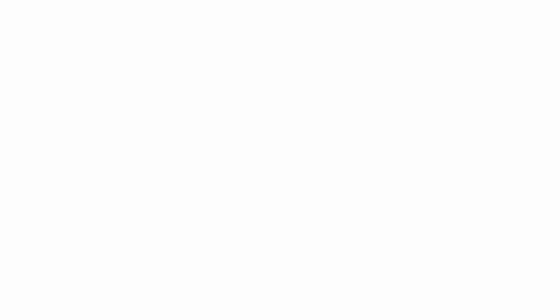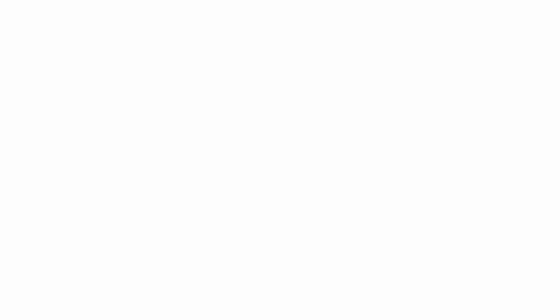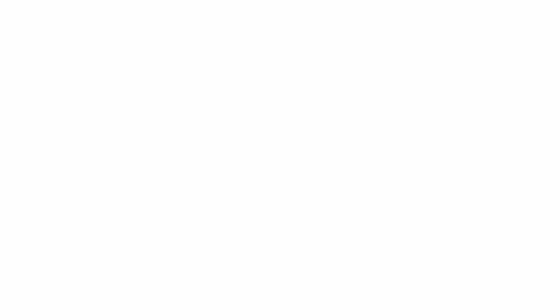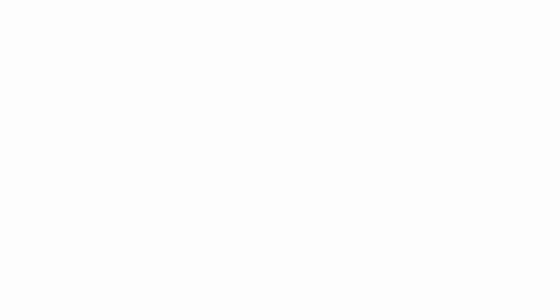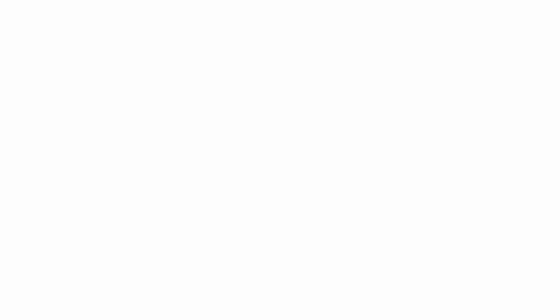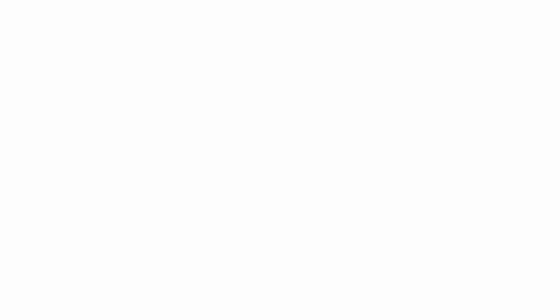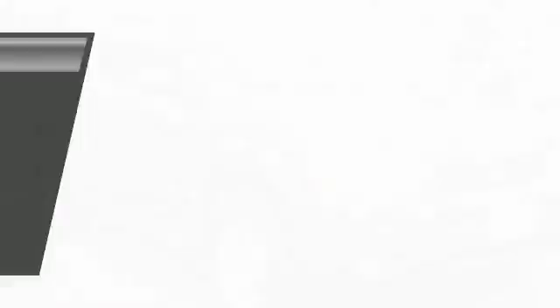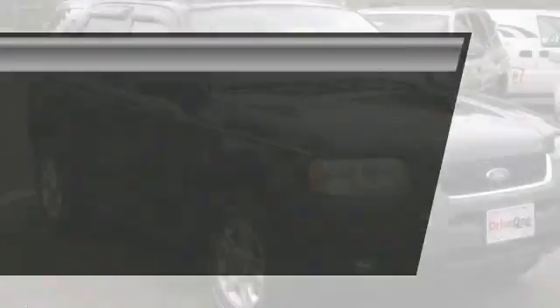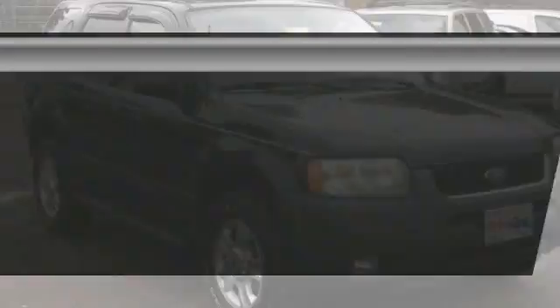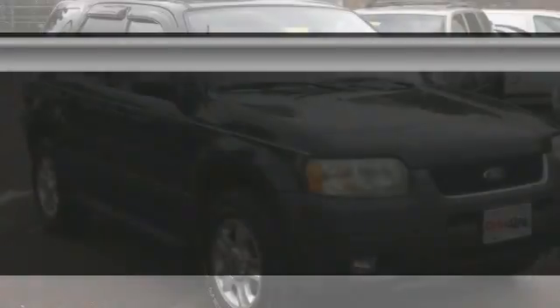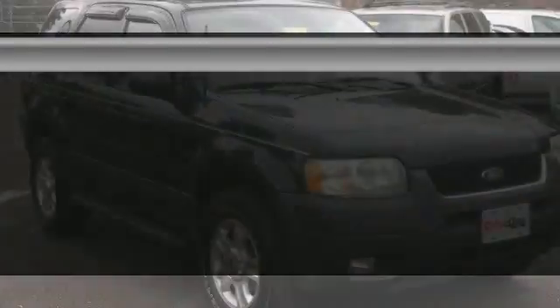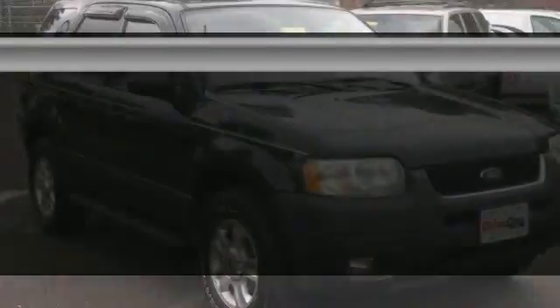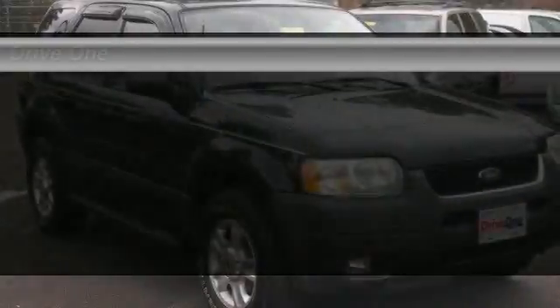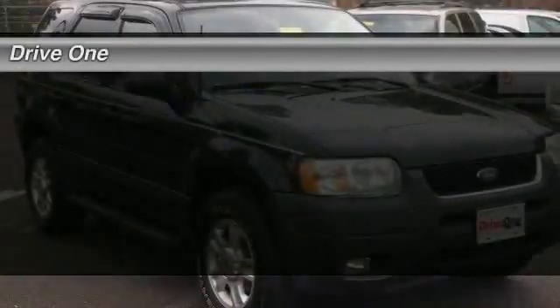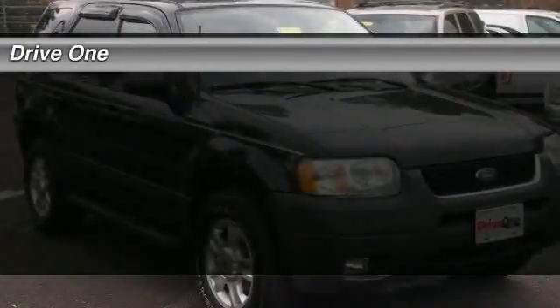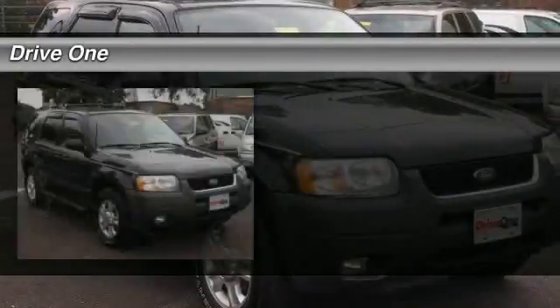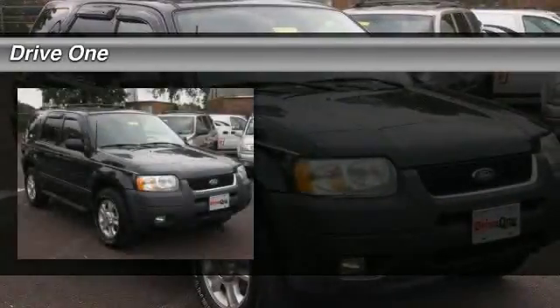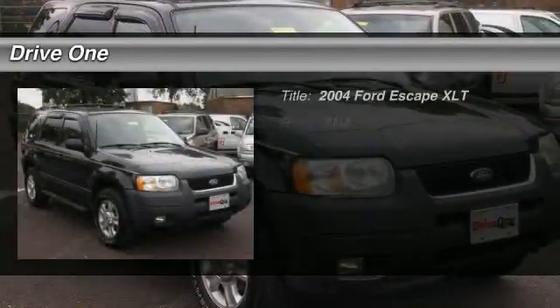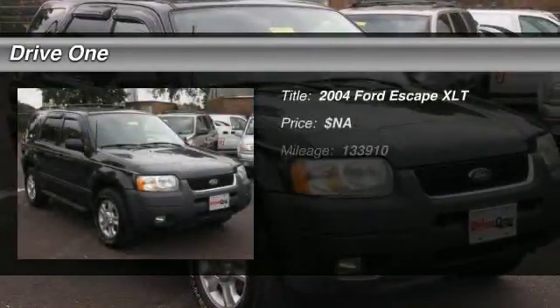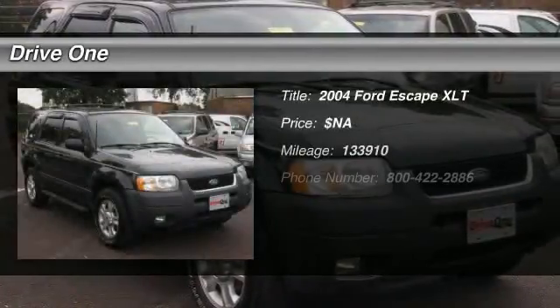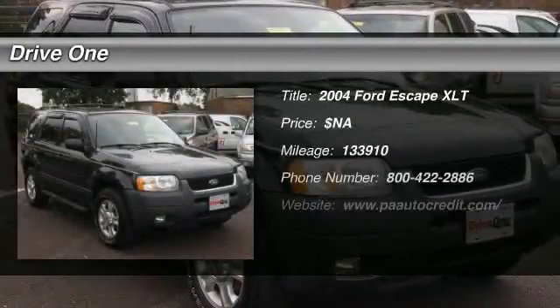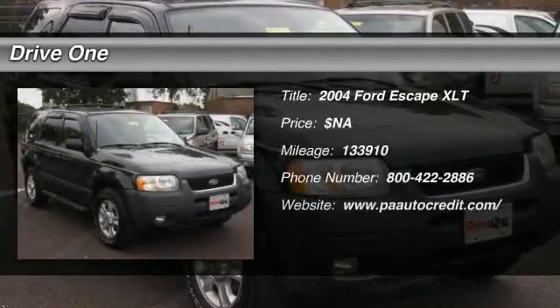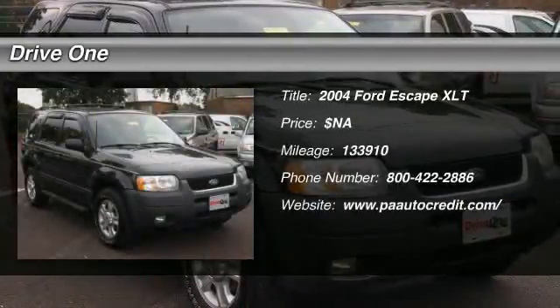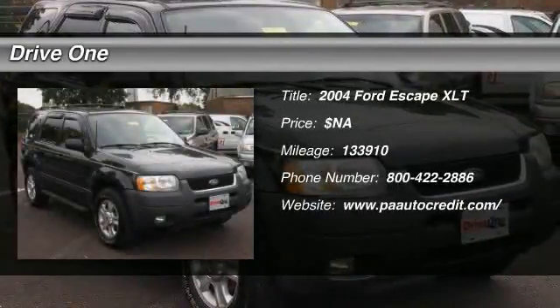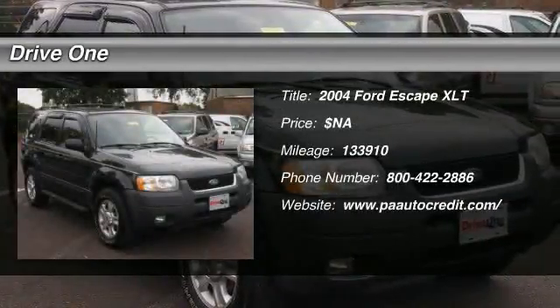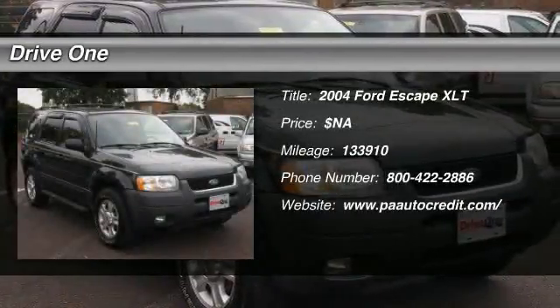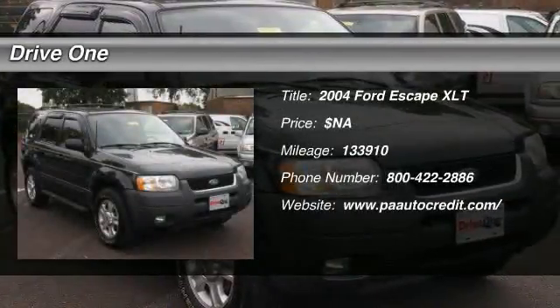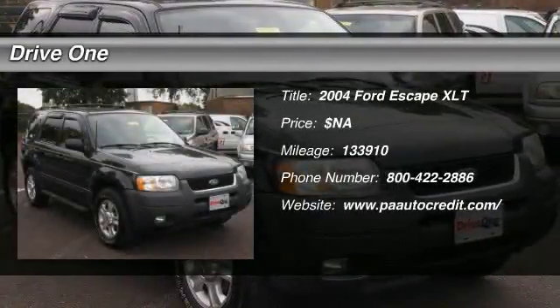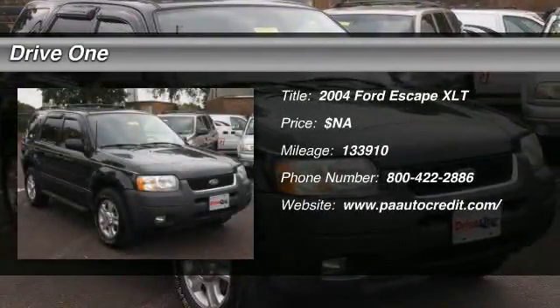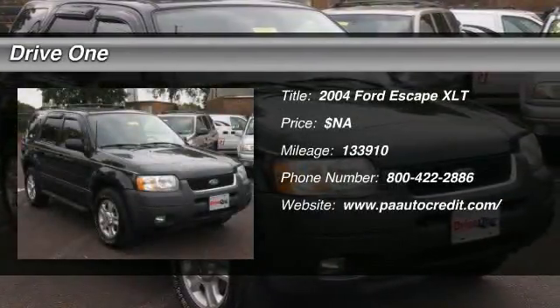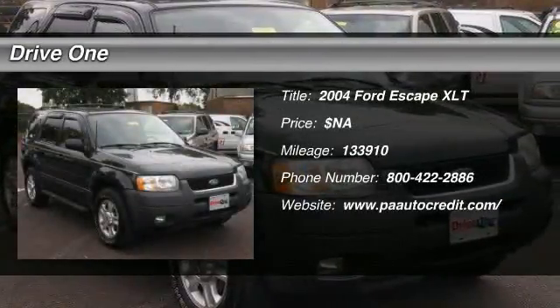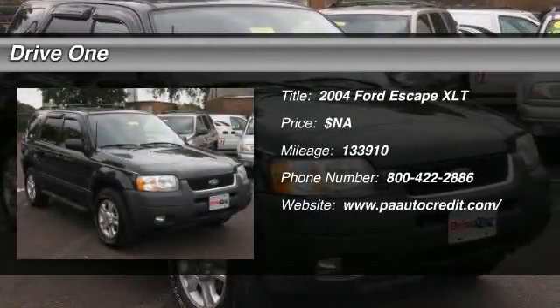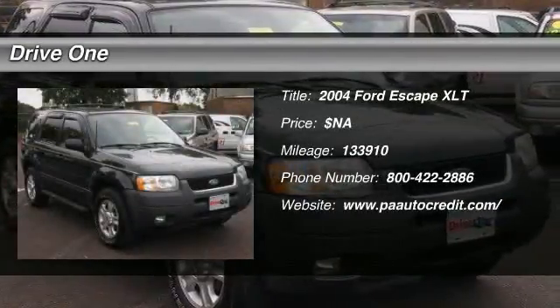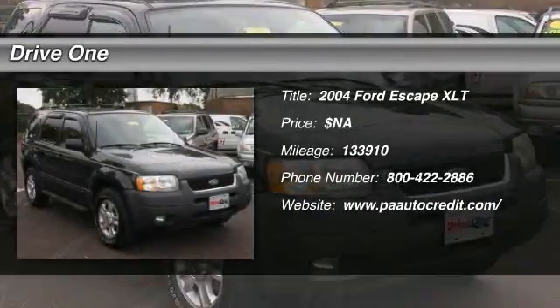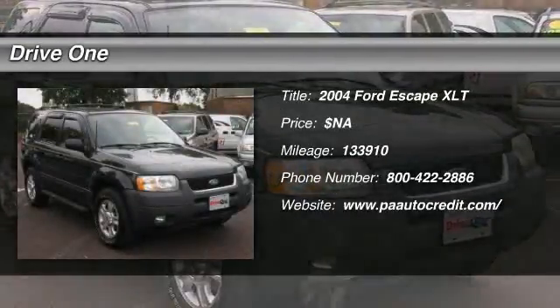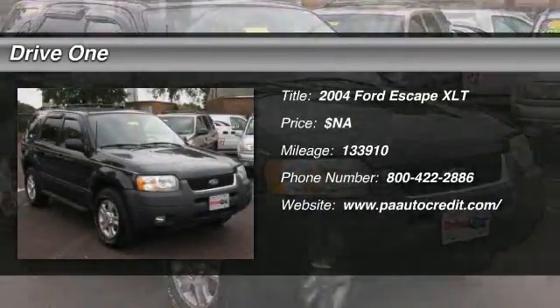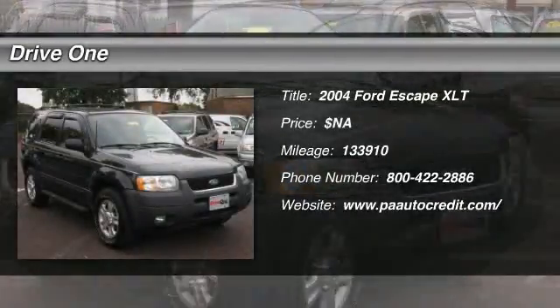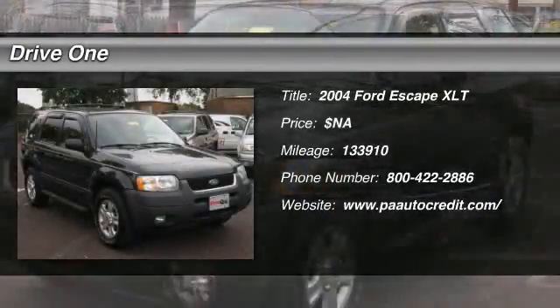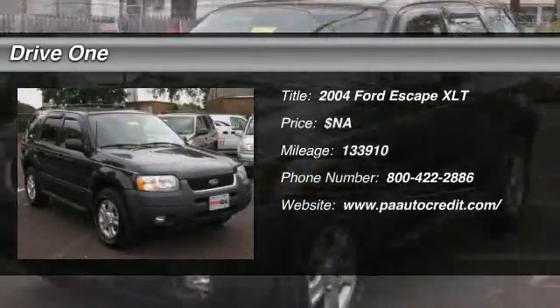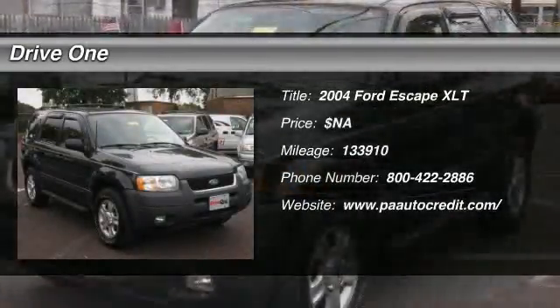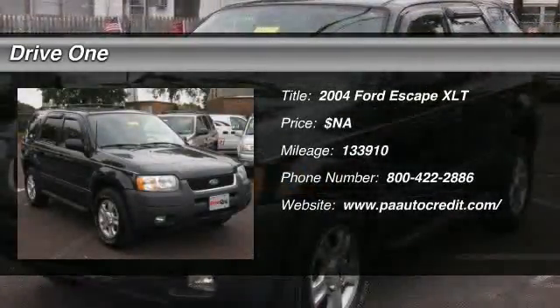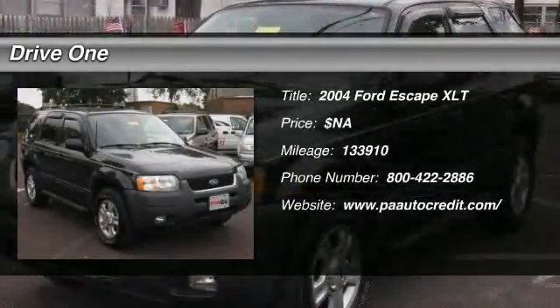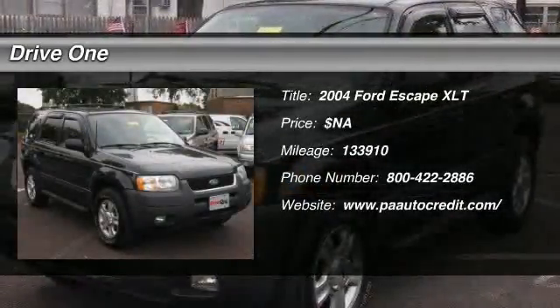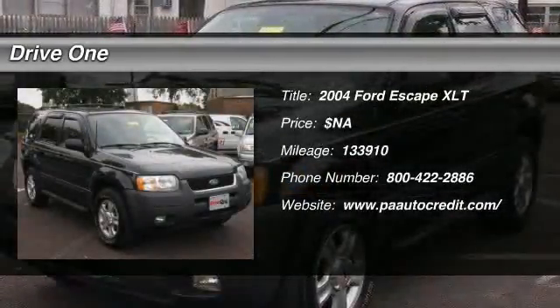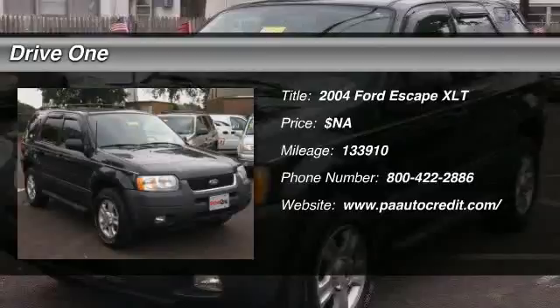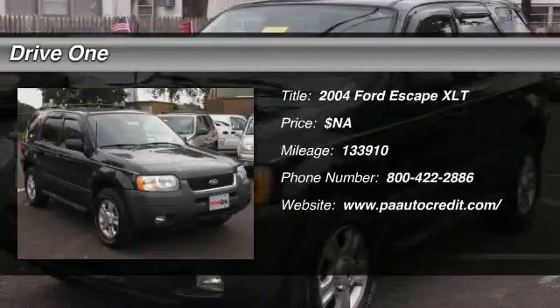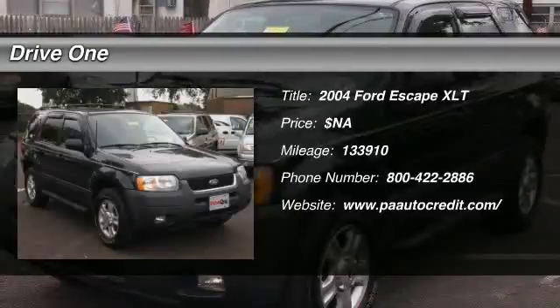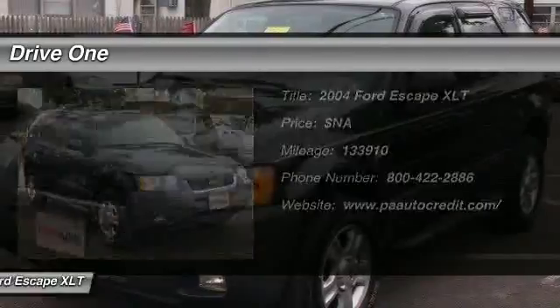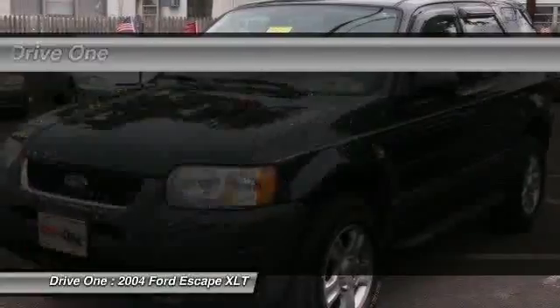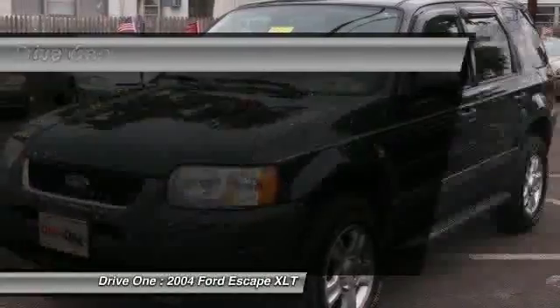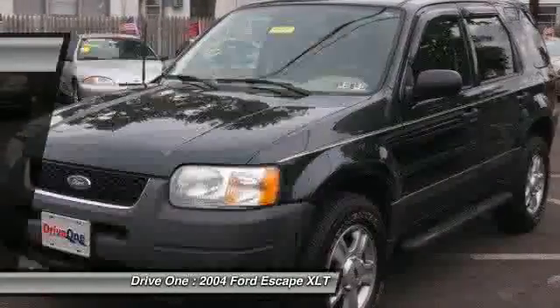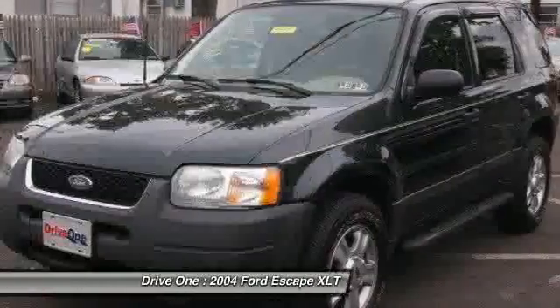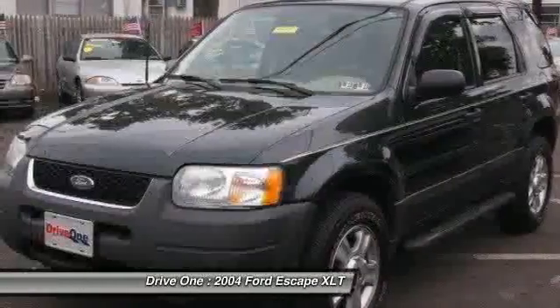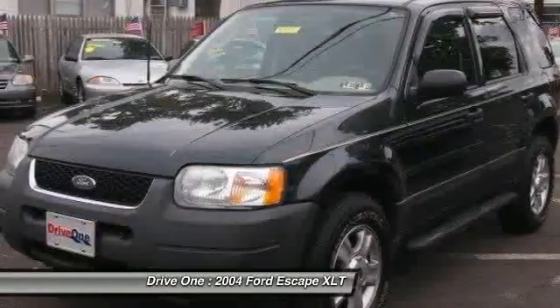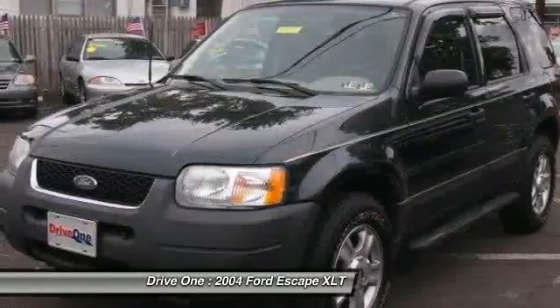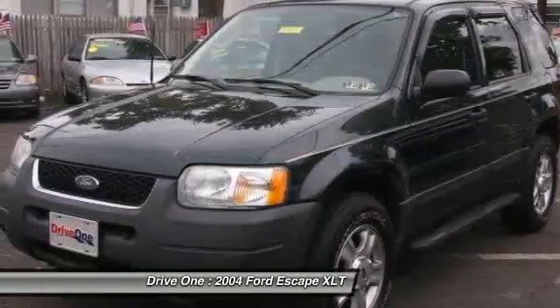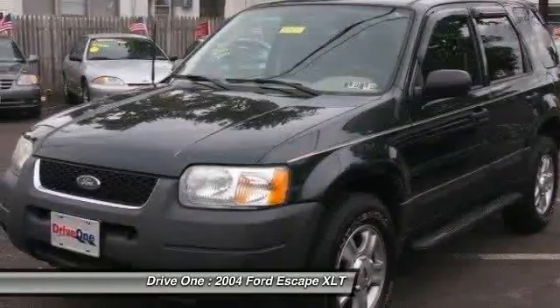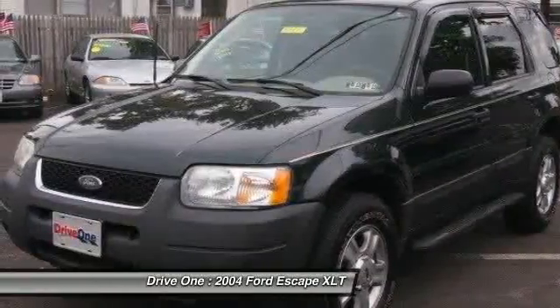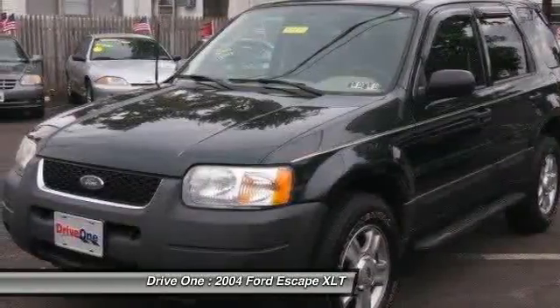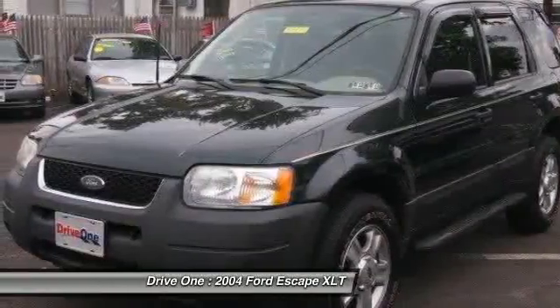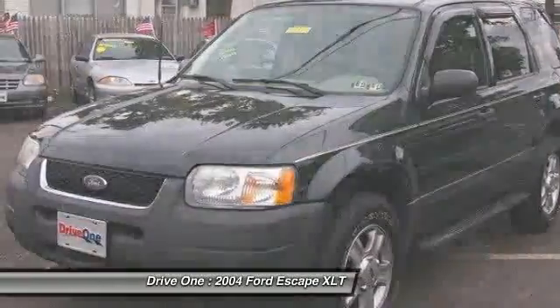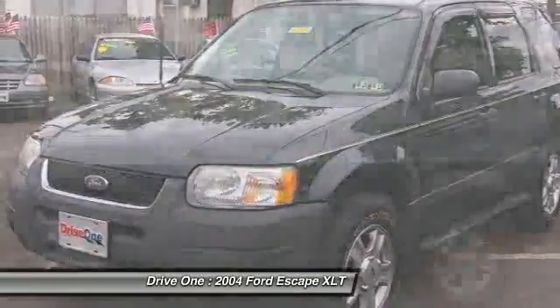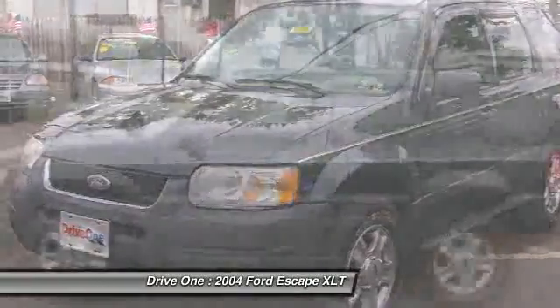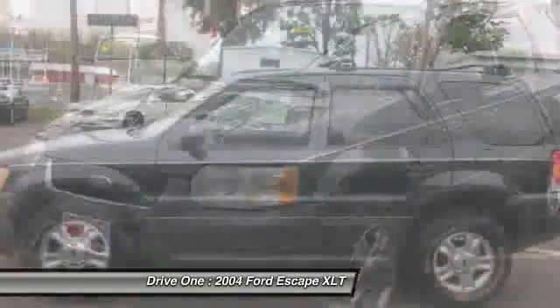The 2004 Ford Escape. Gas engines flex, tow, sip, and go with Ford Escape.